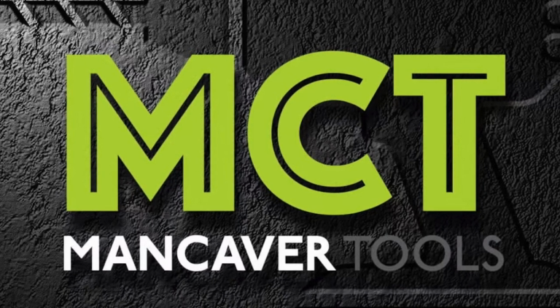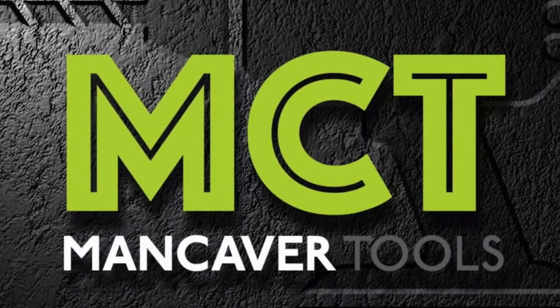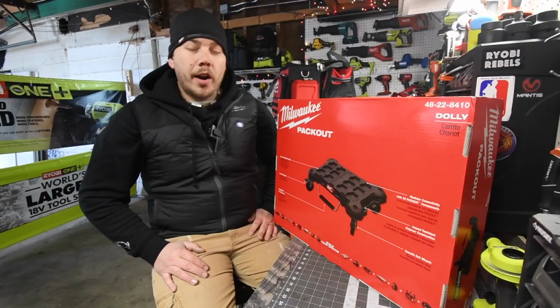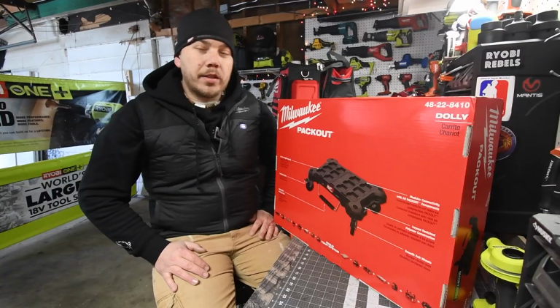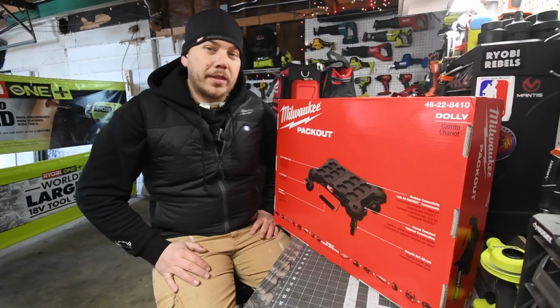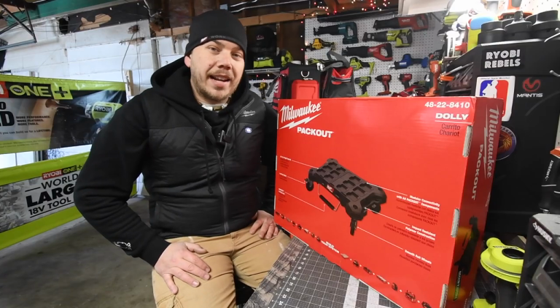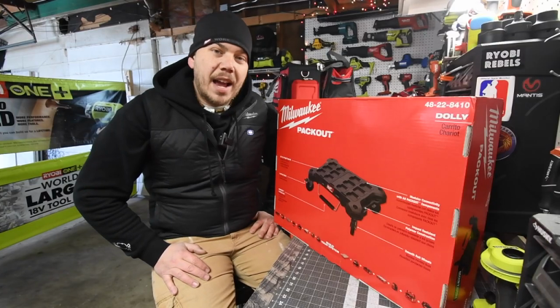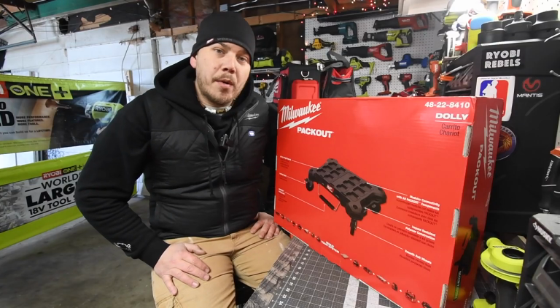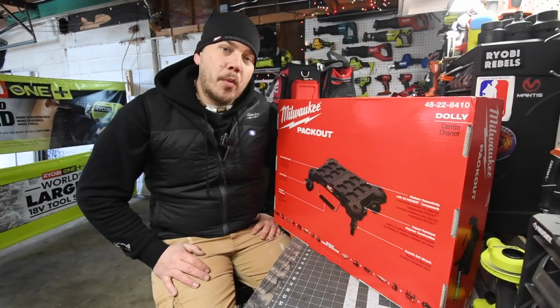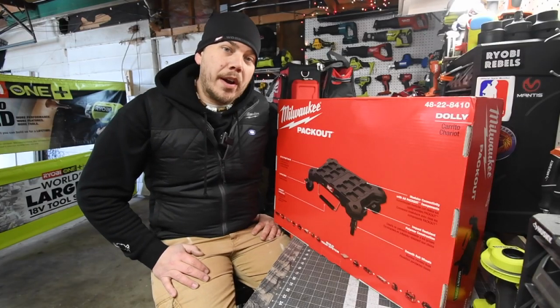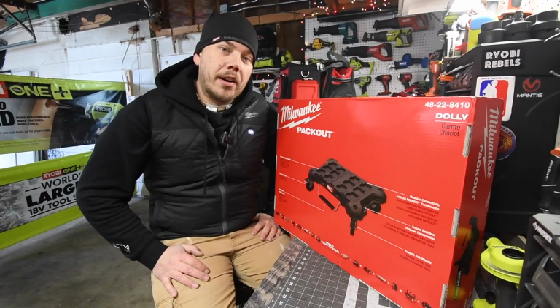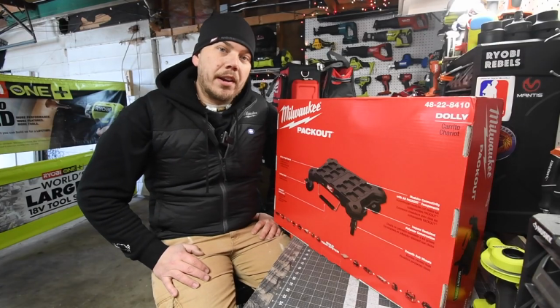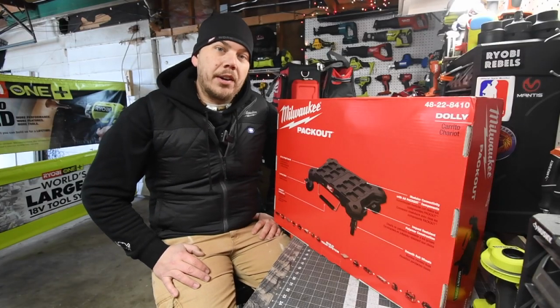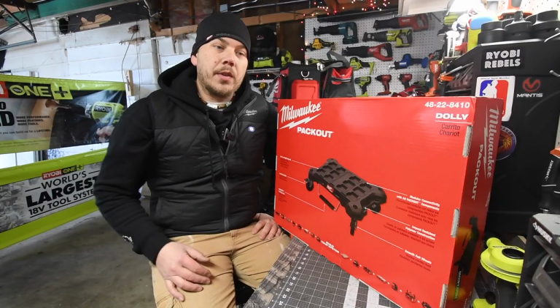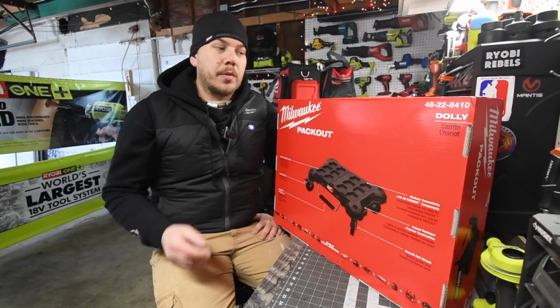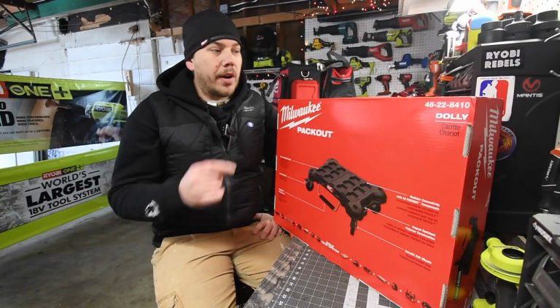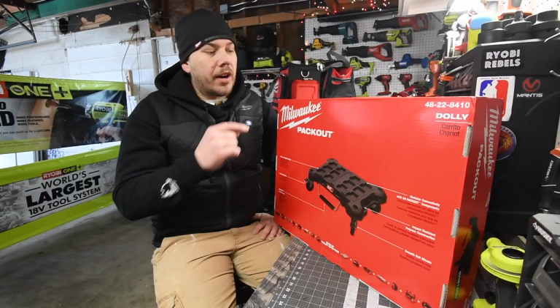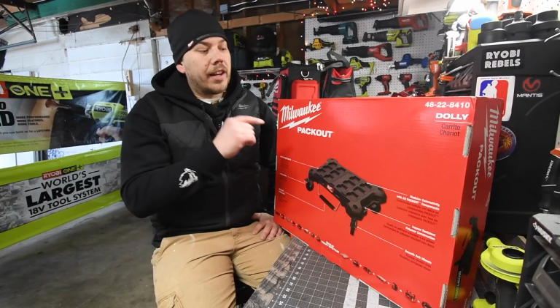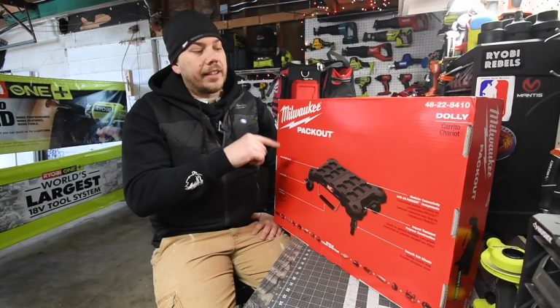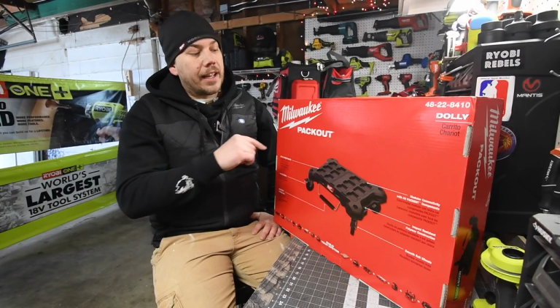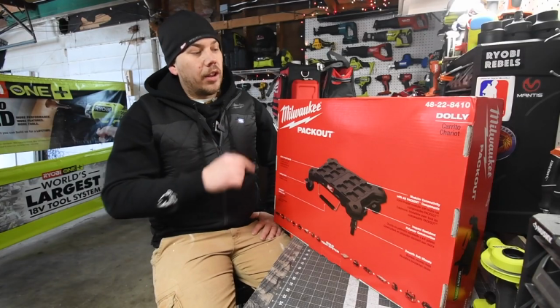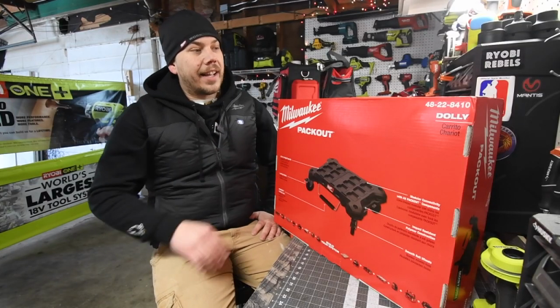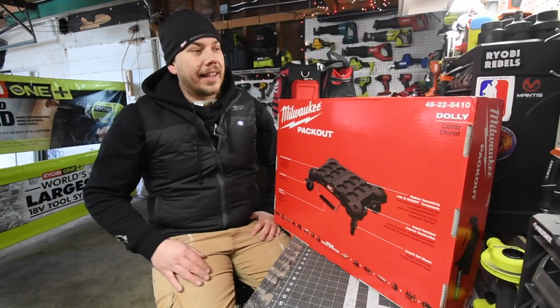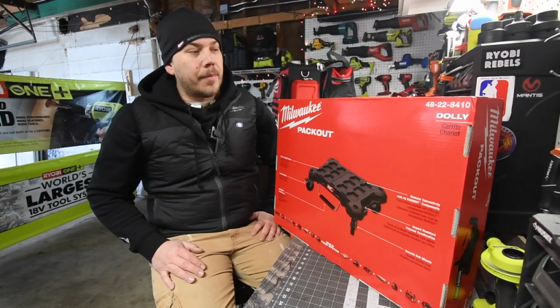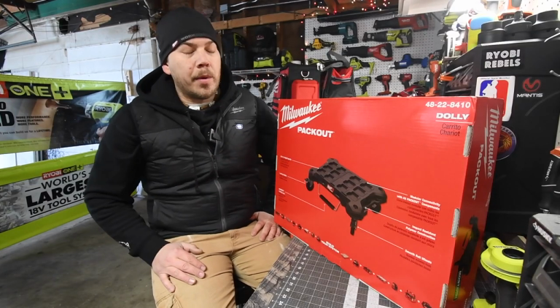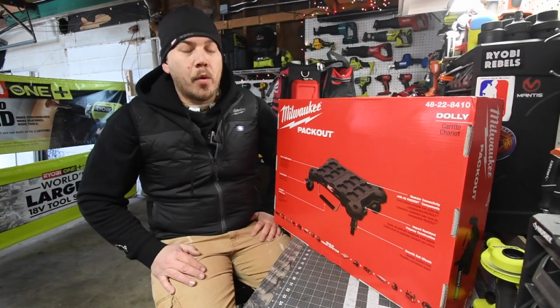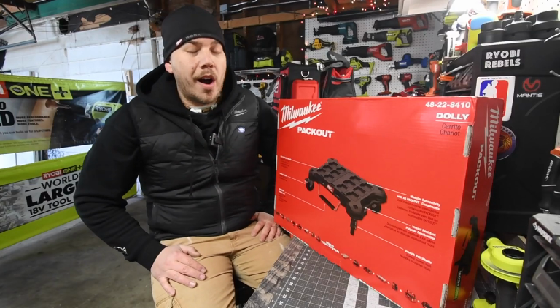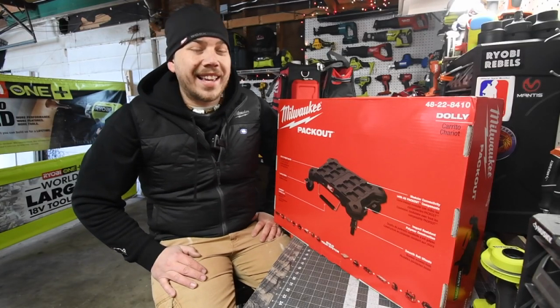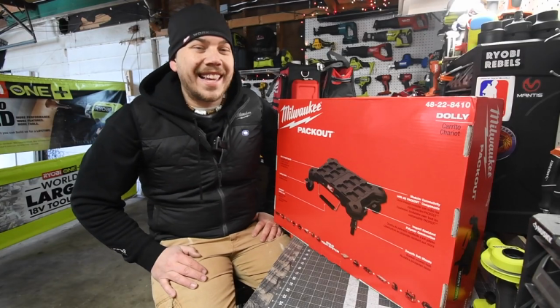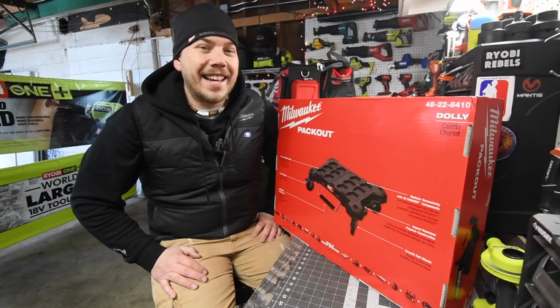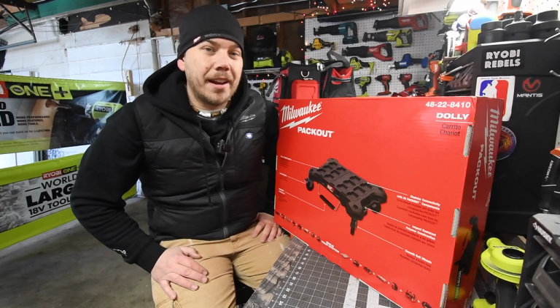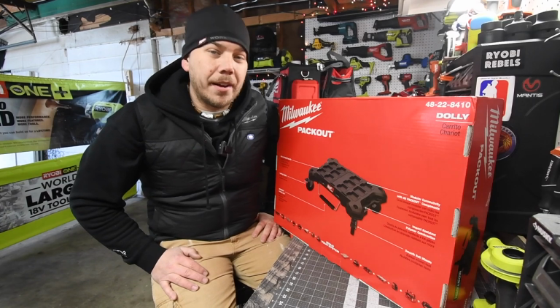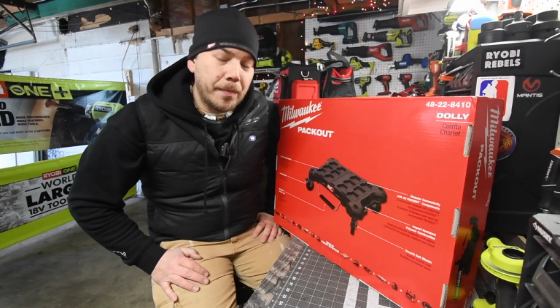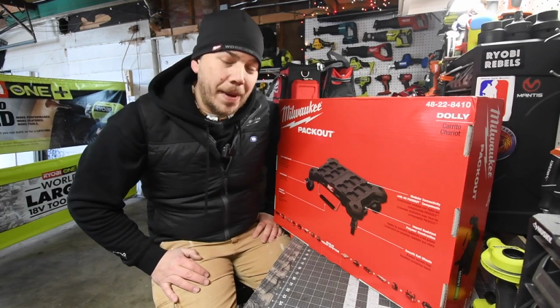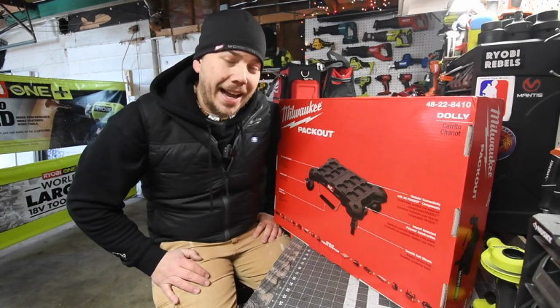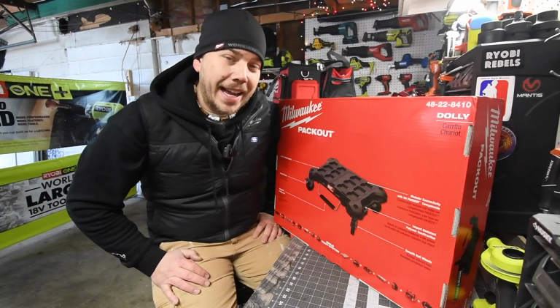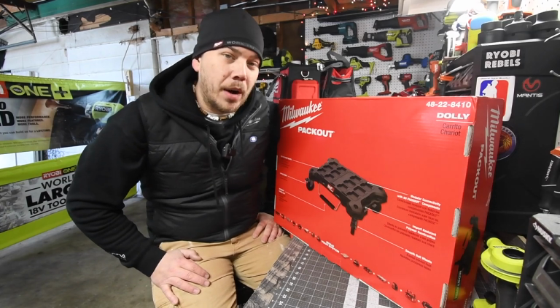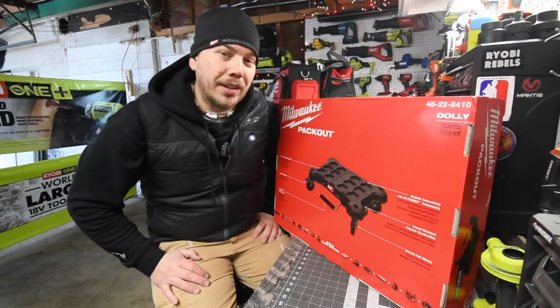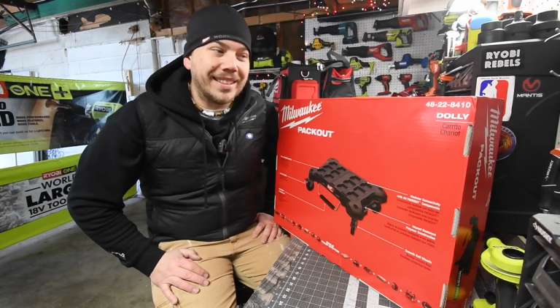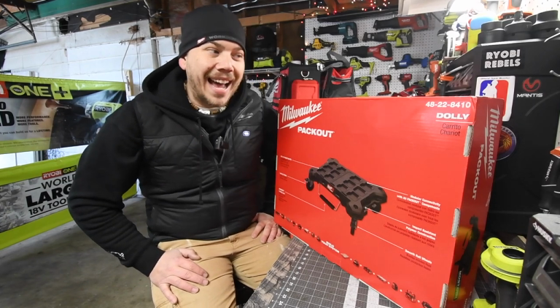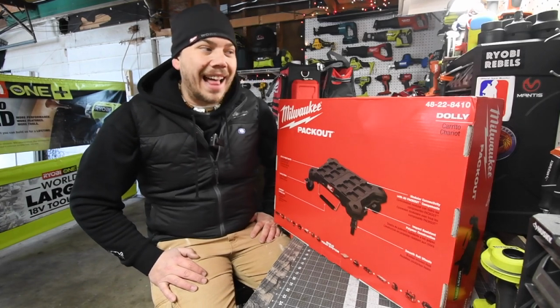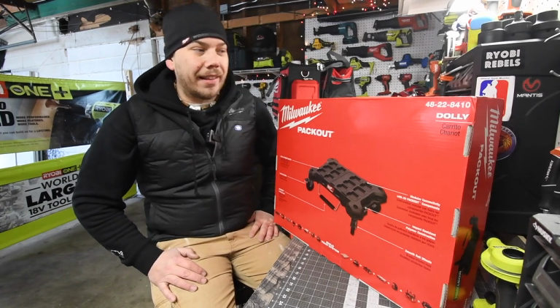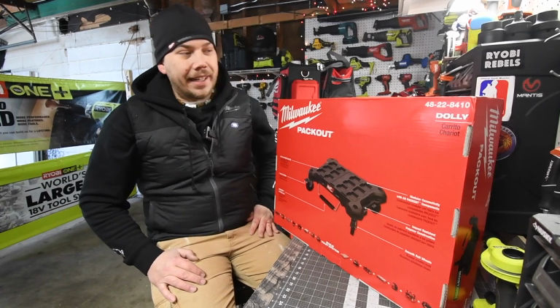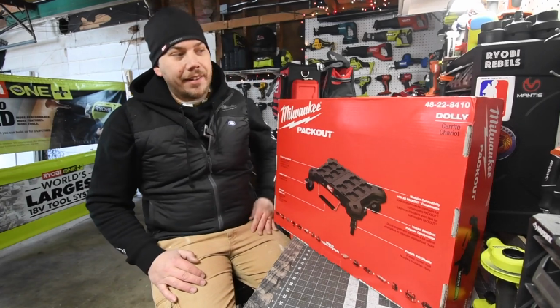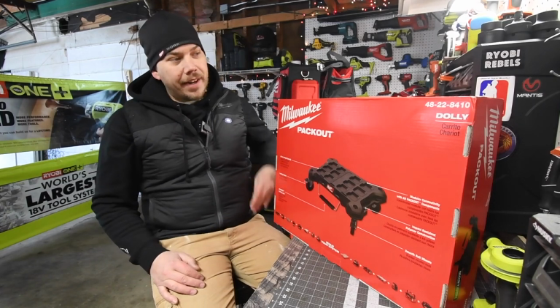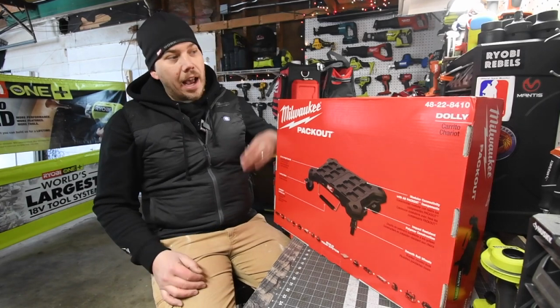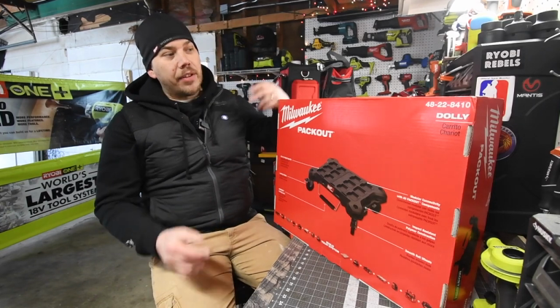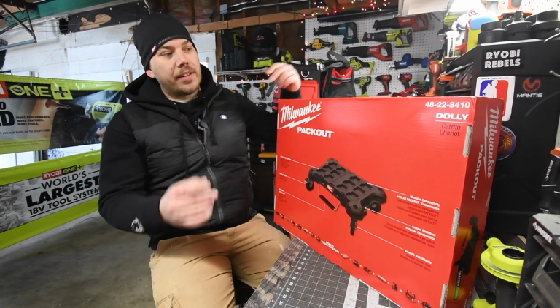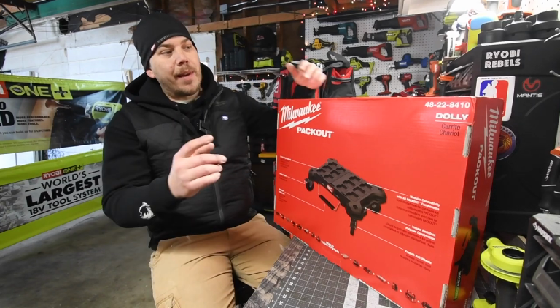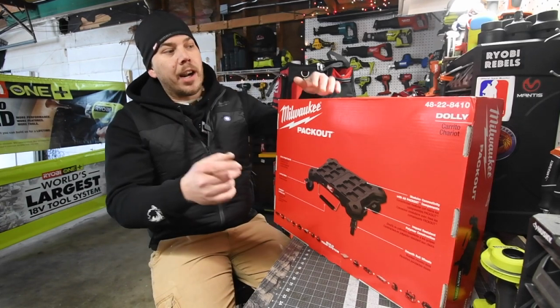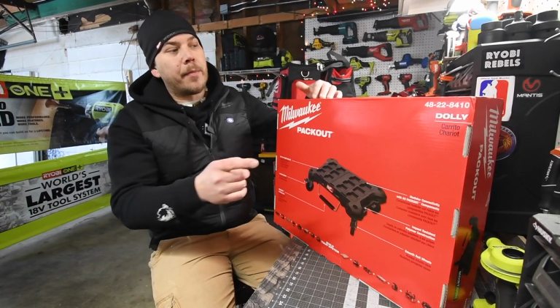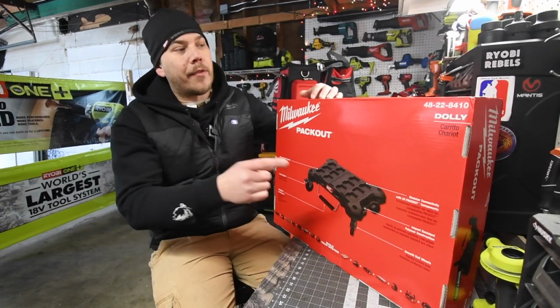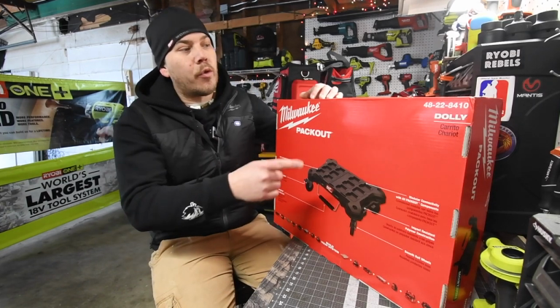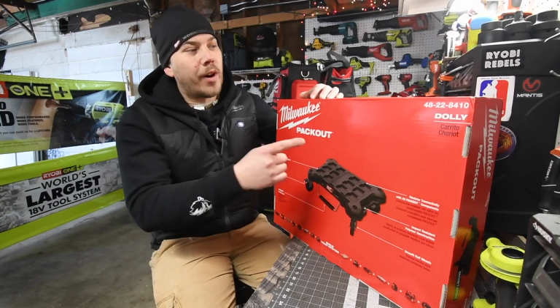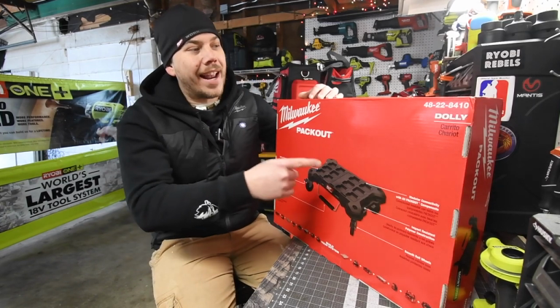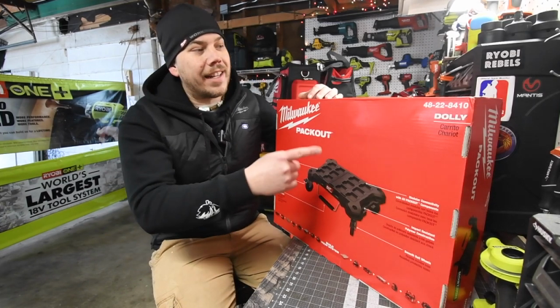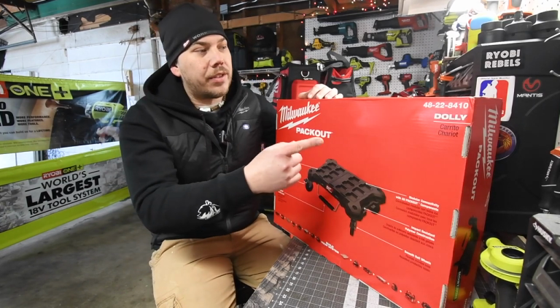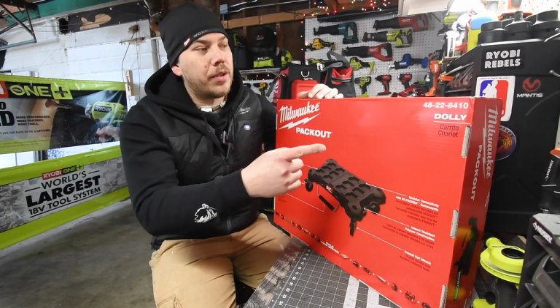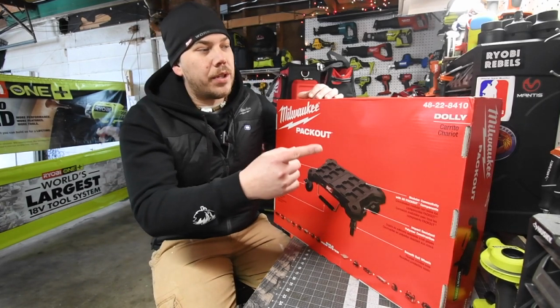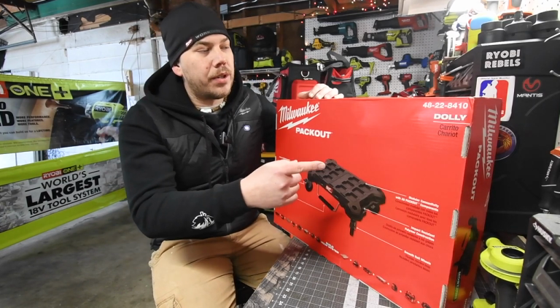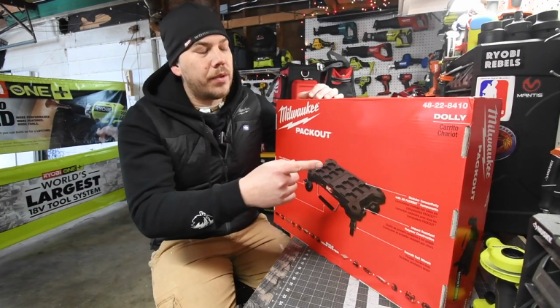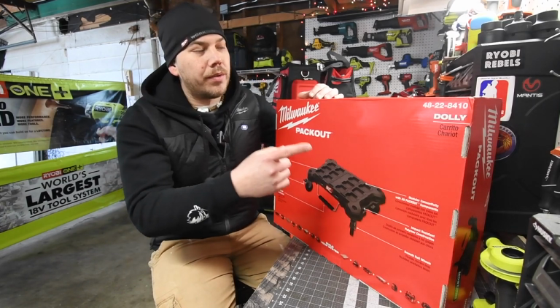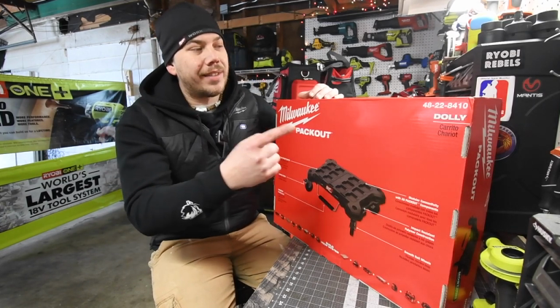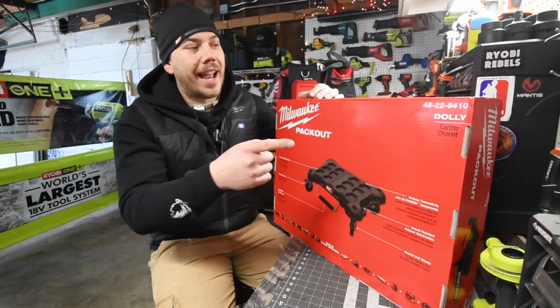Alright, so today what we are going to do is take a look at the Milwaukee Packout Dolly. This is model number 4822-8410.